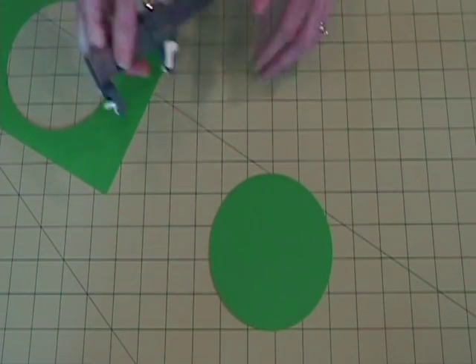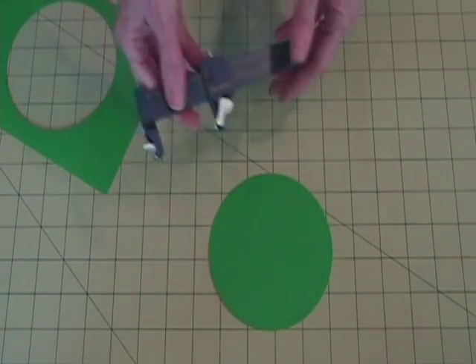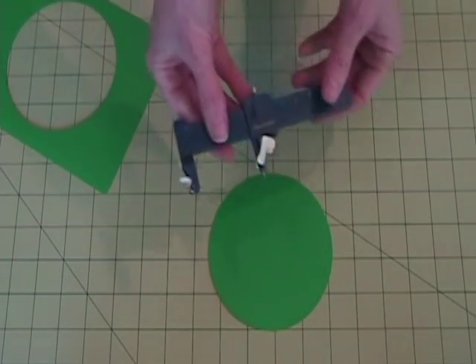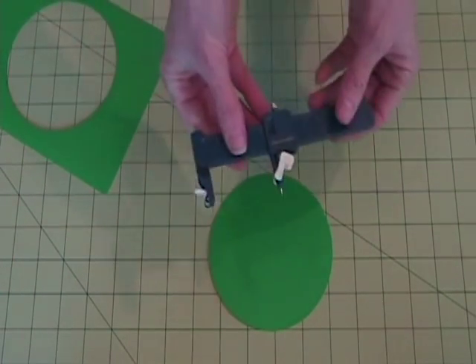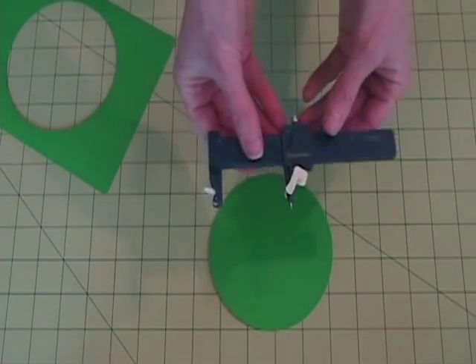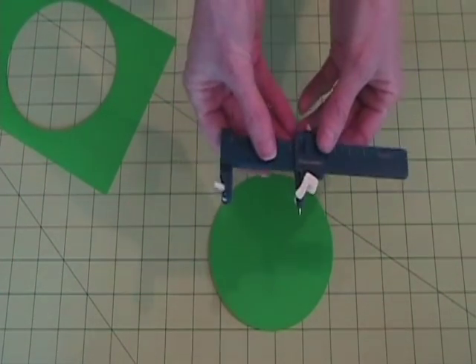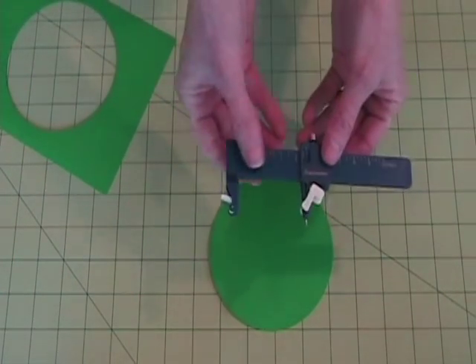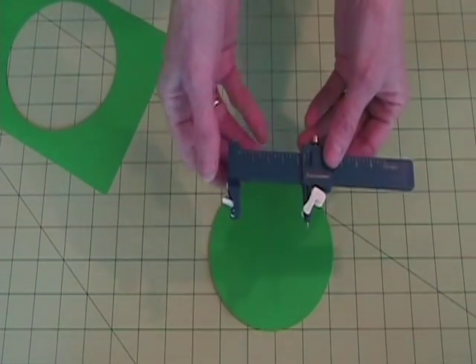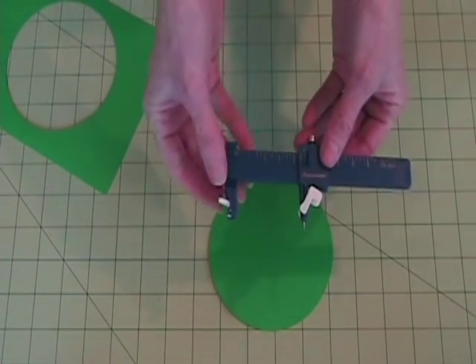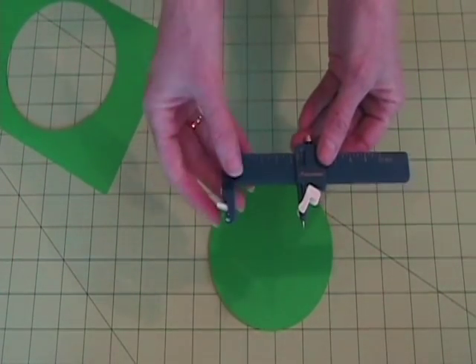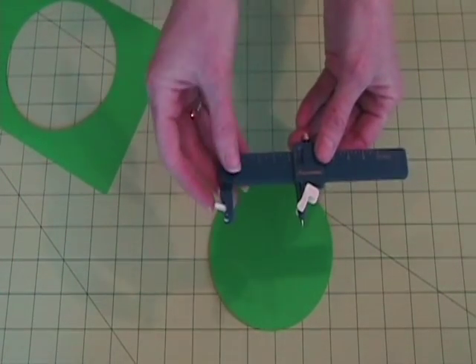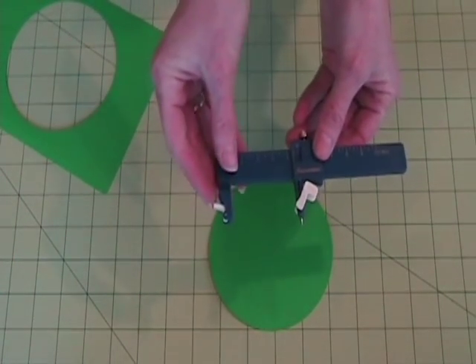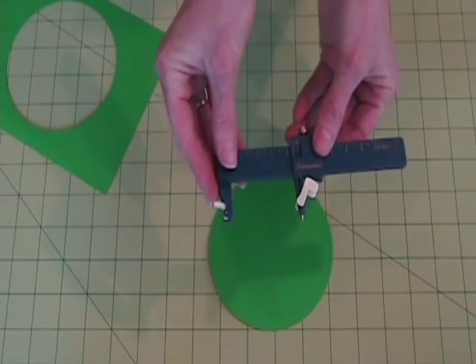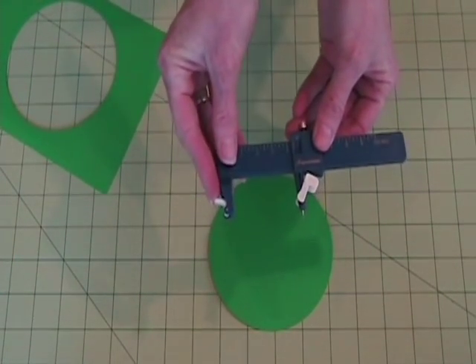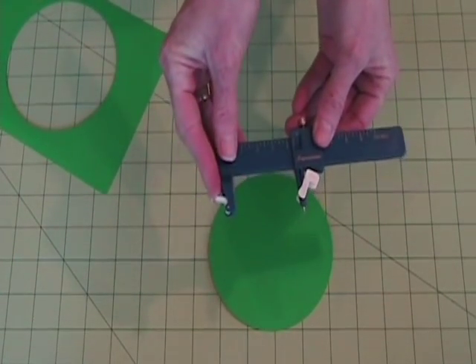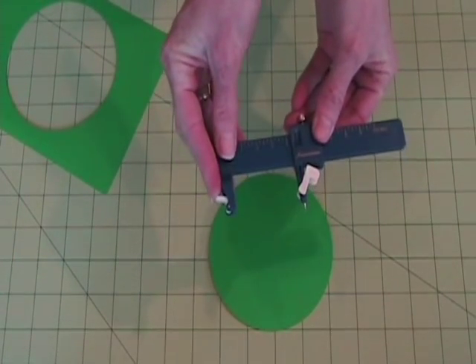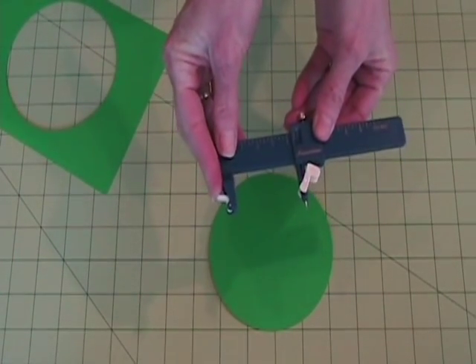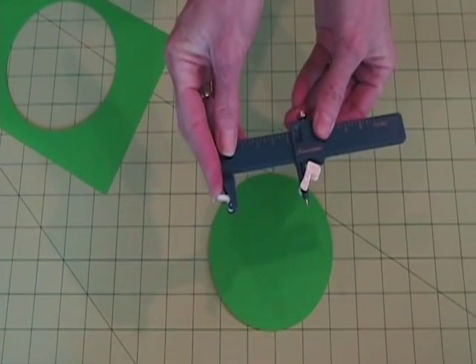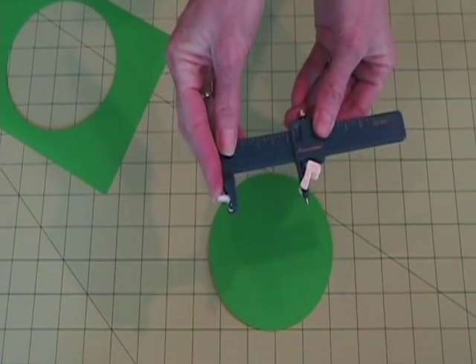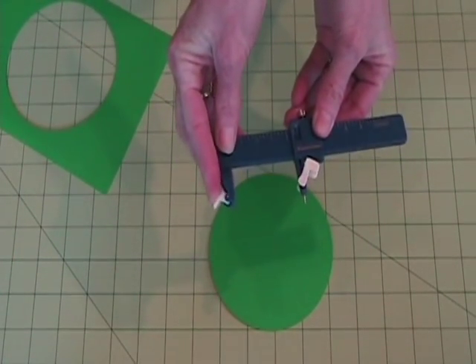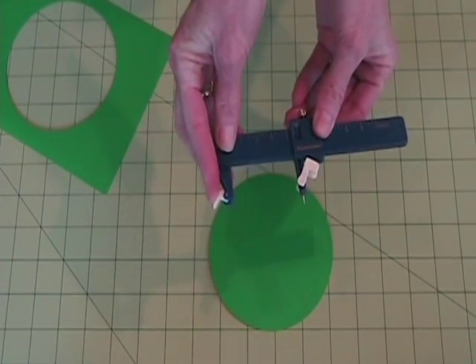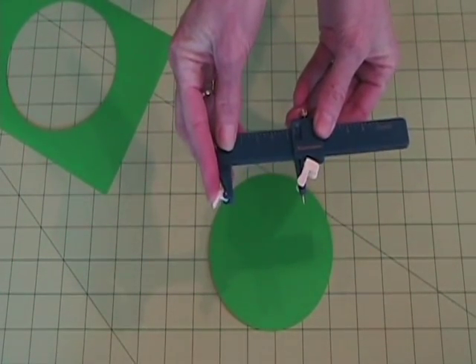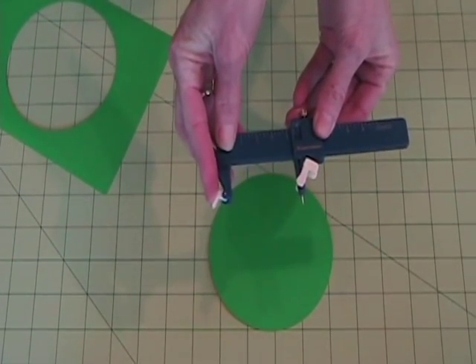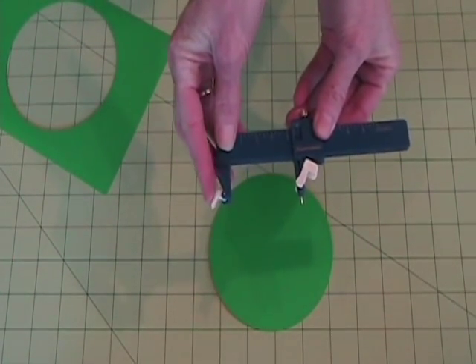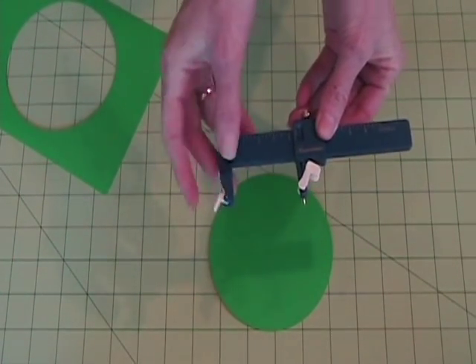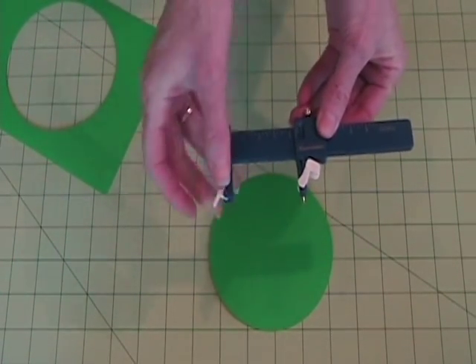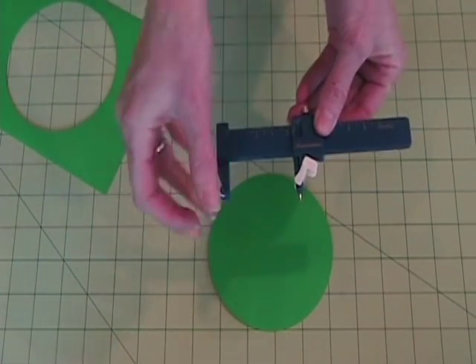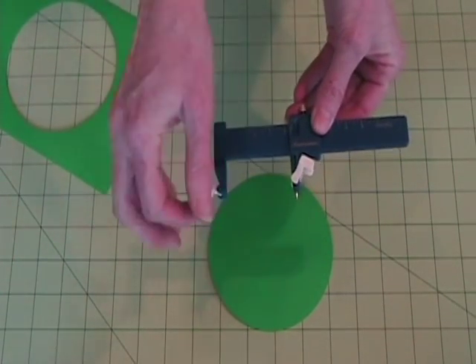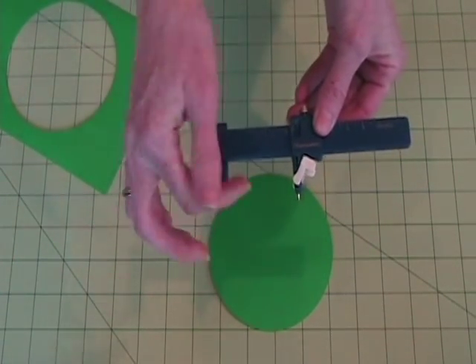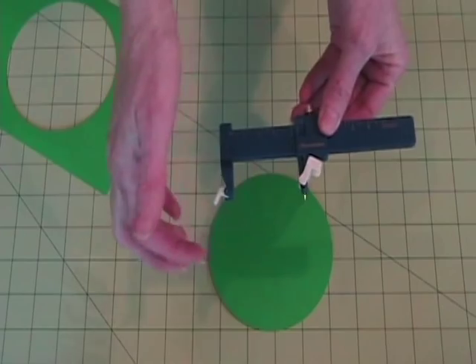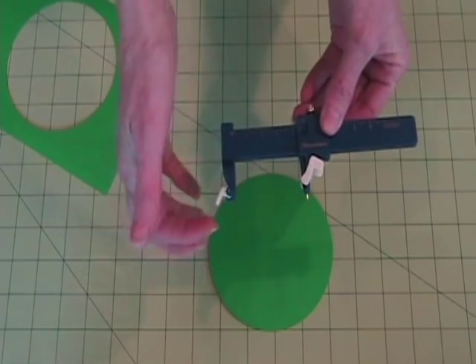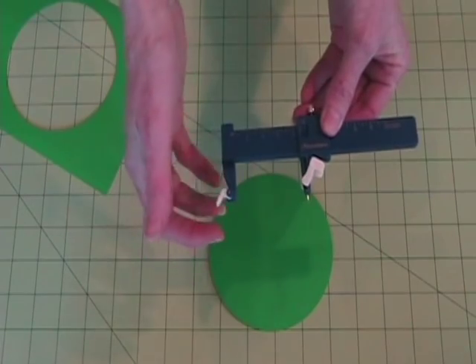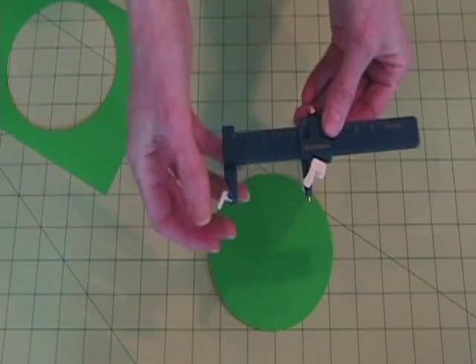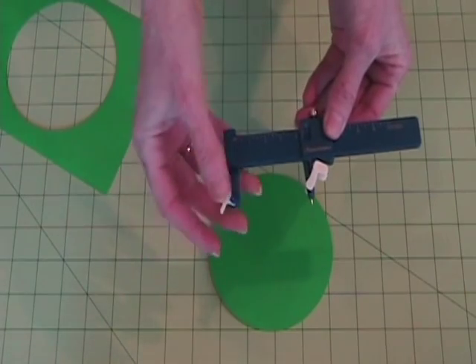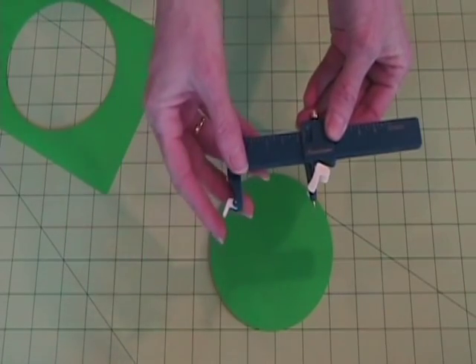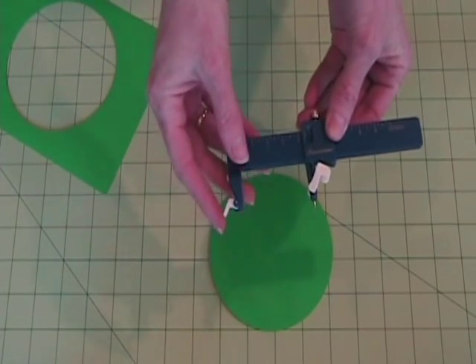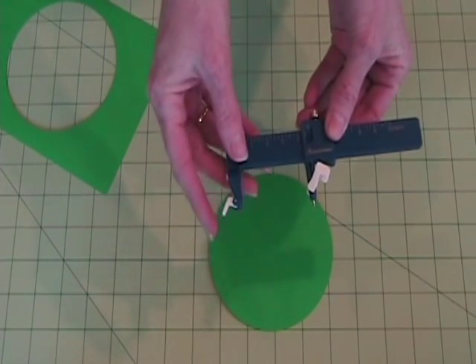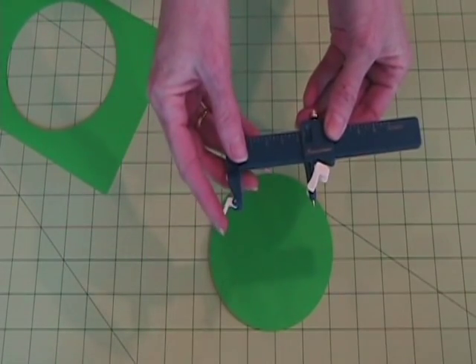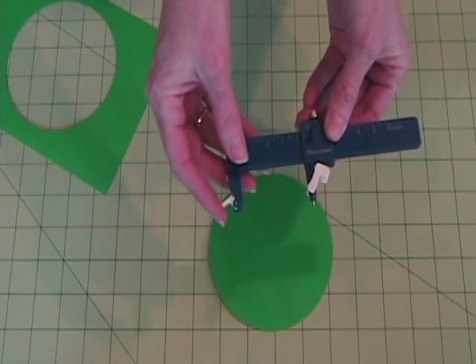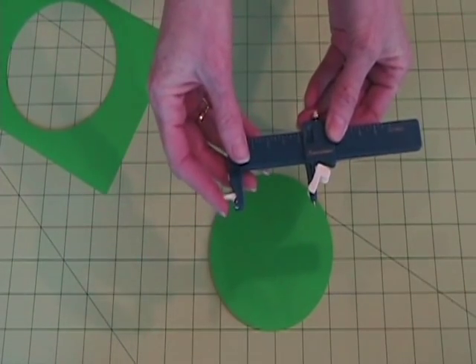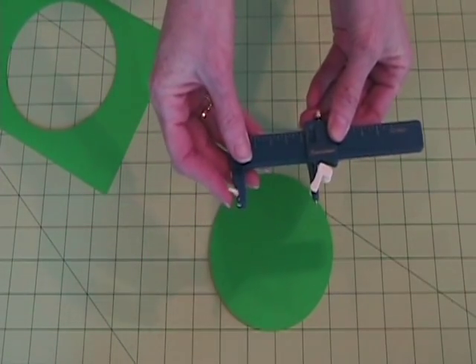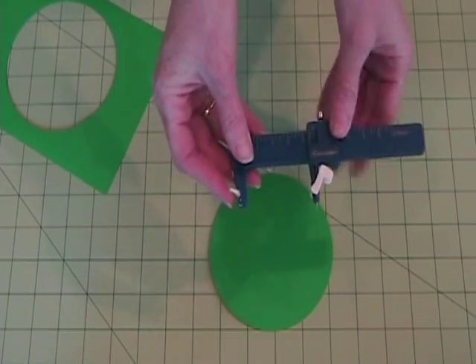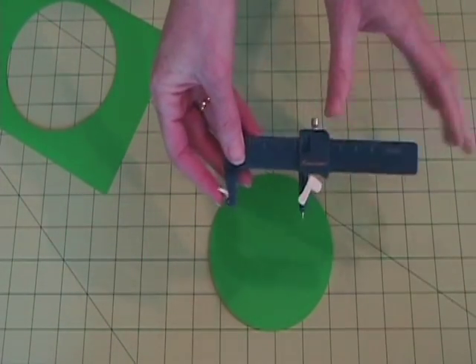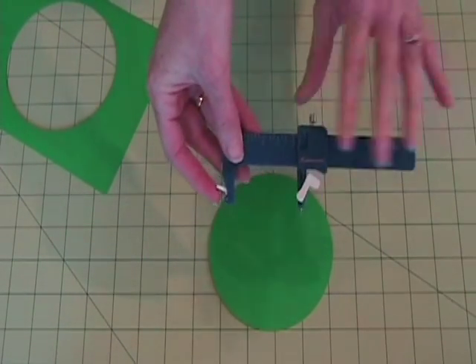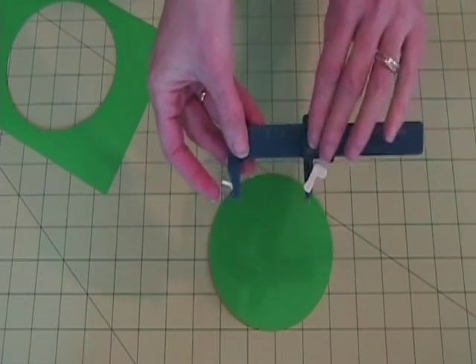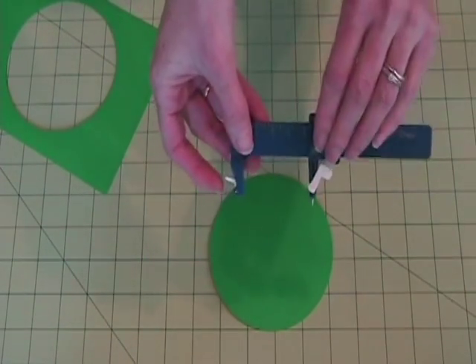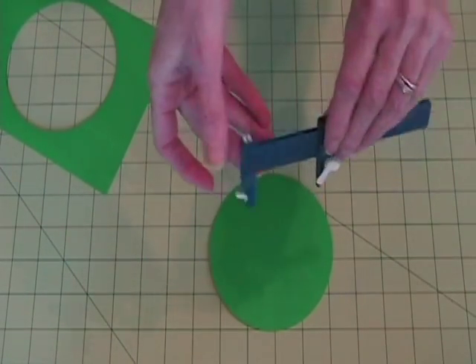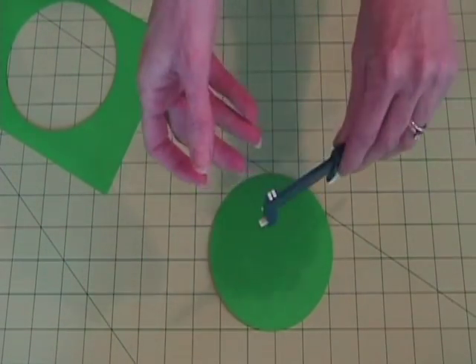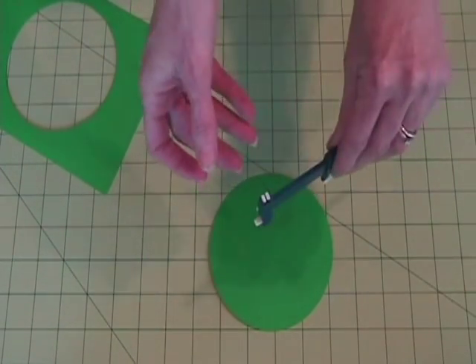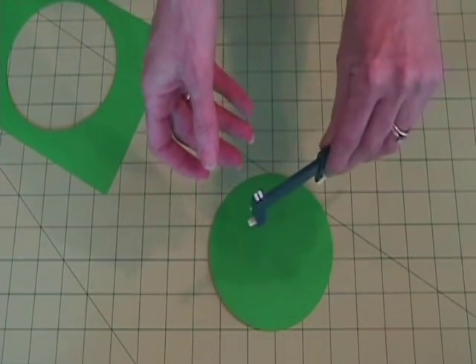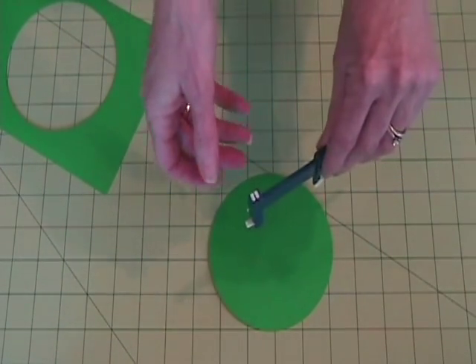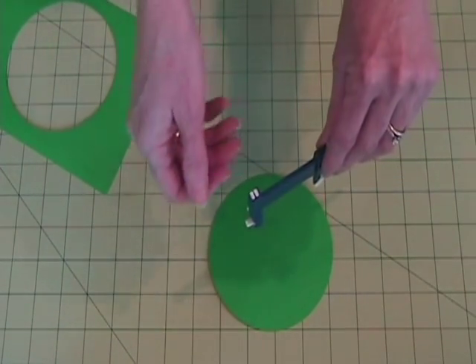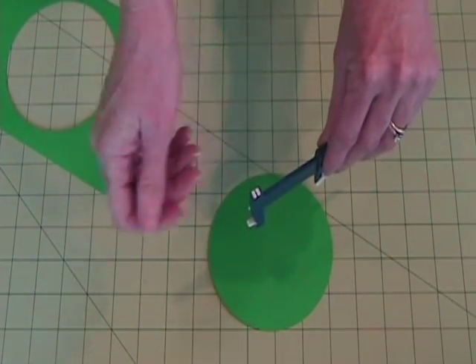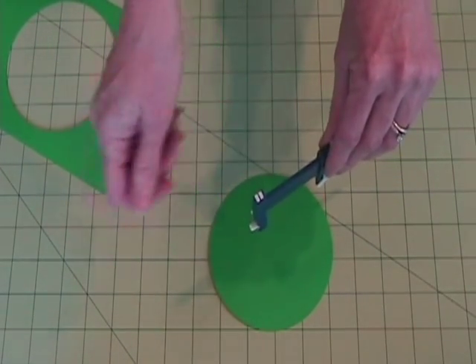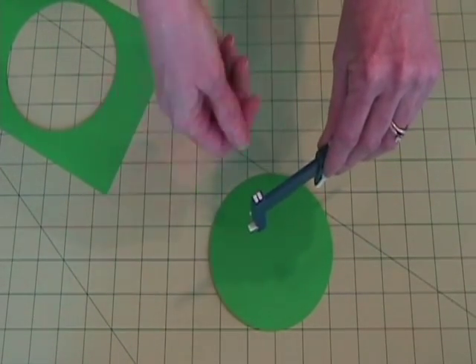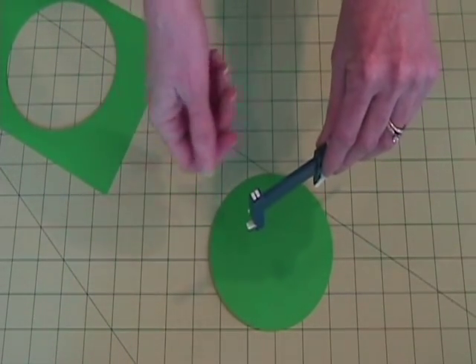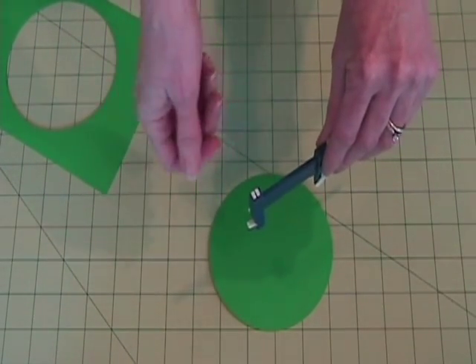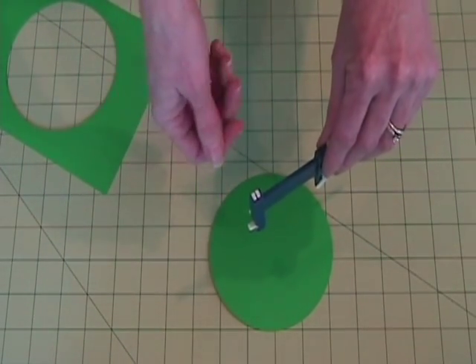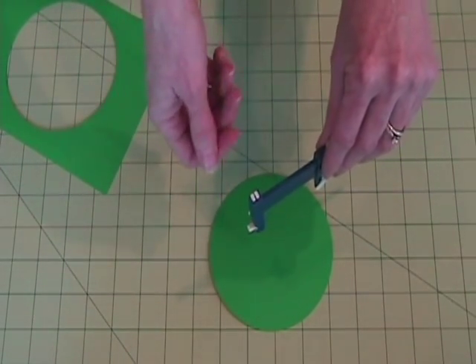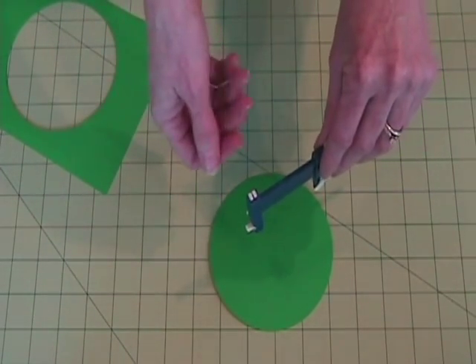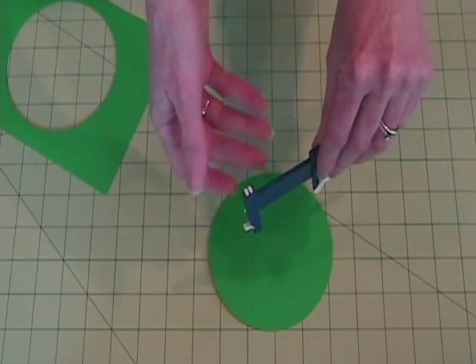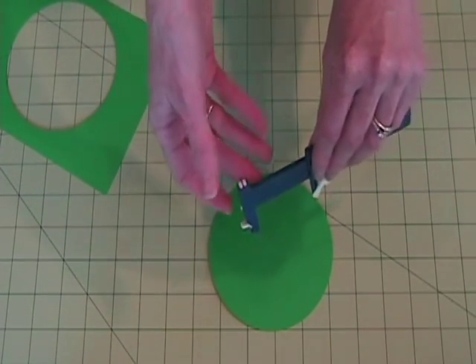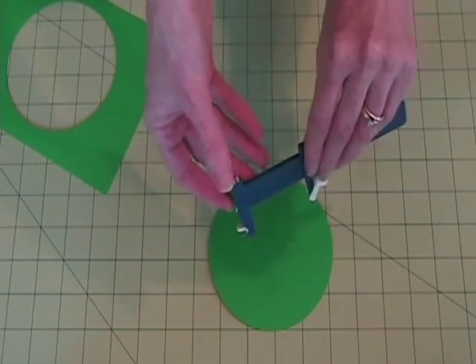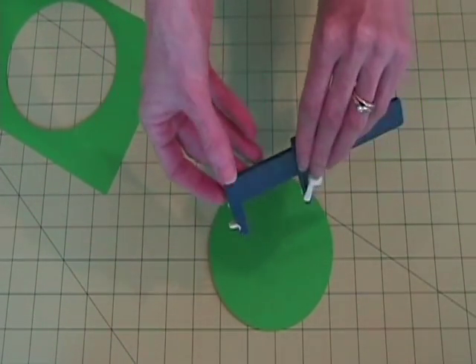Now if you're left handed, simply release the blade, turn the blade the other way, hold it with your left hand, and turn the paper with your right.